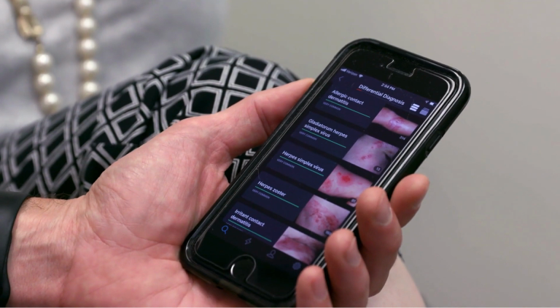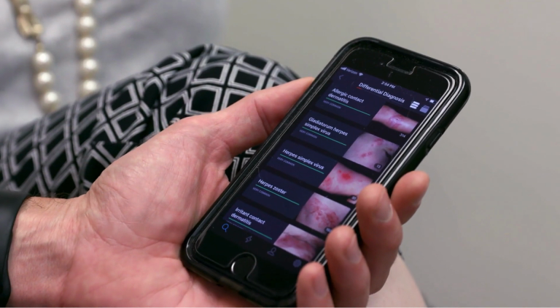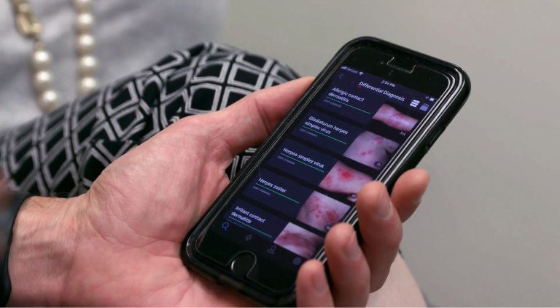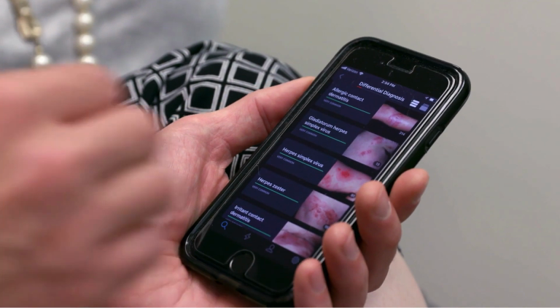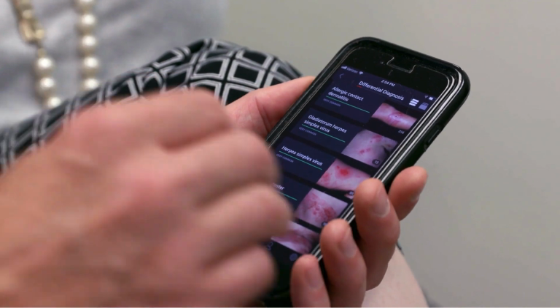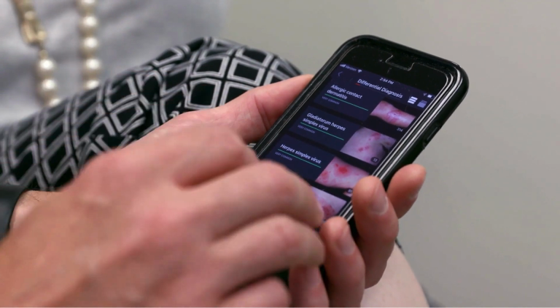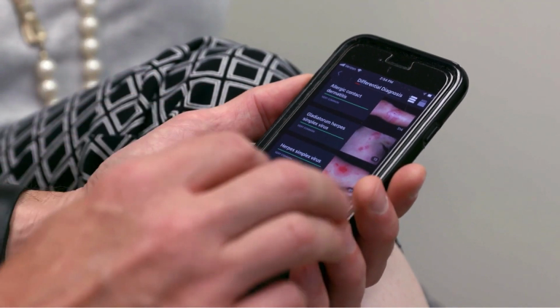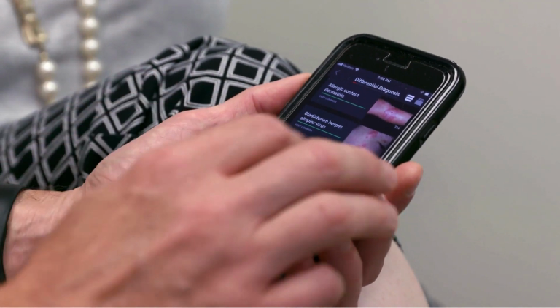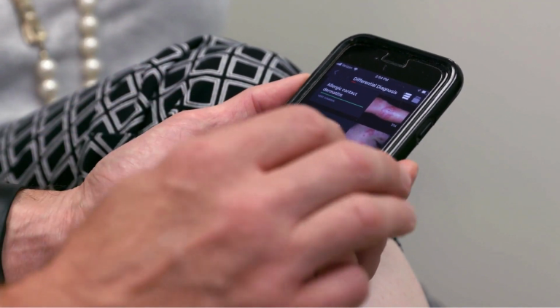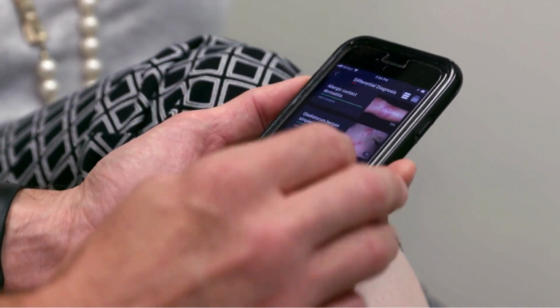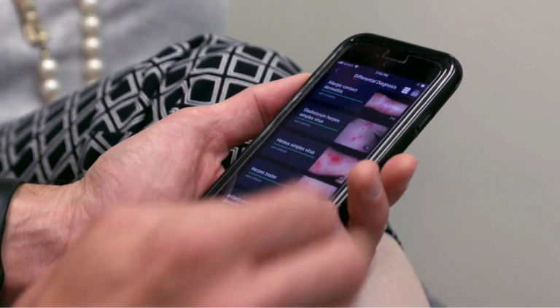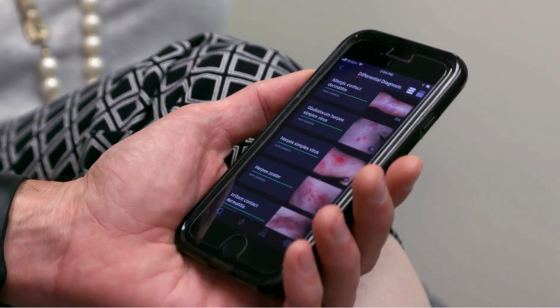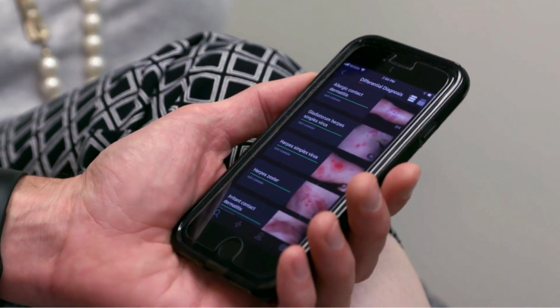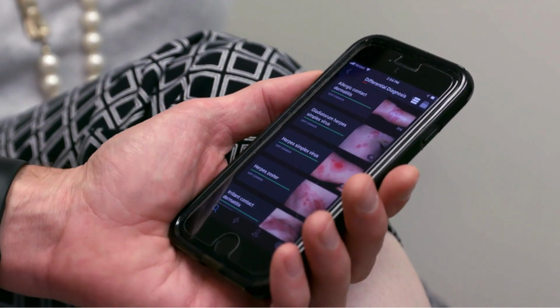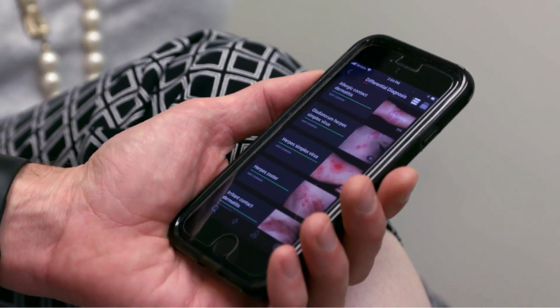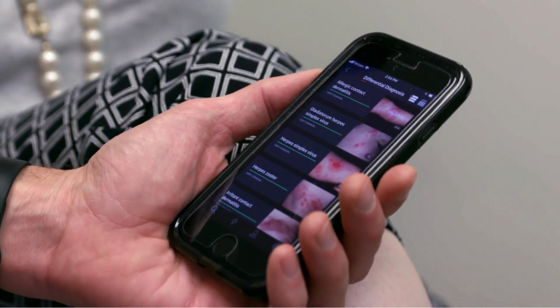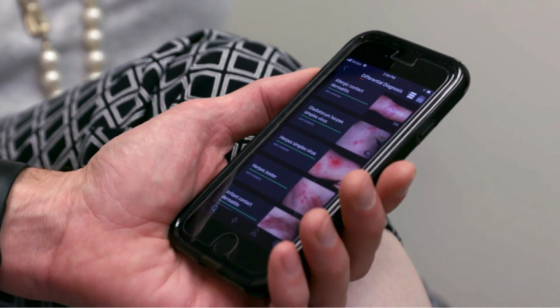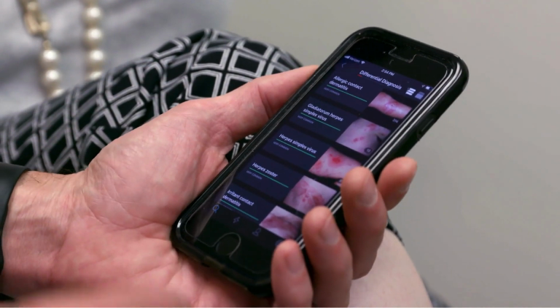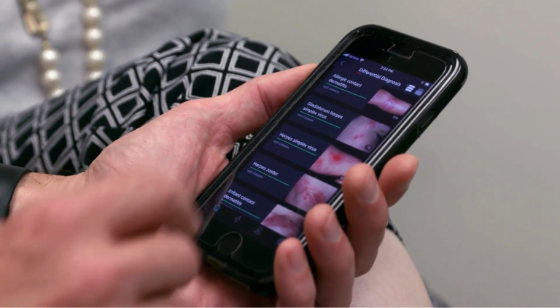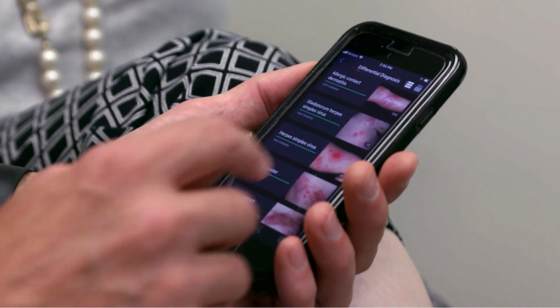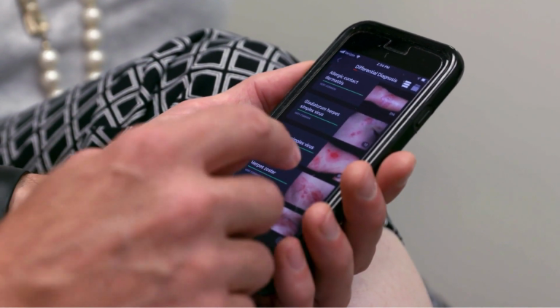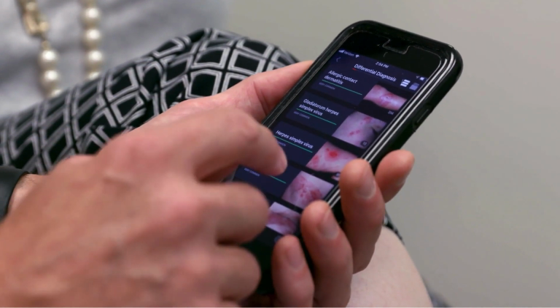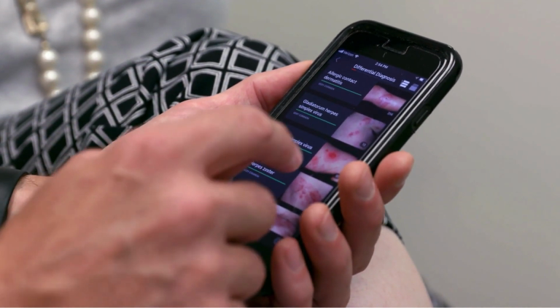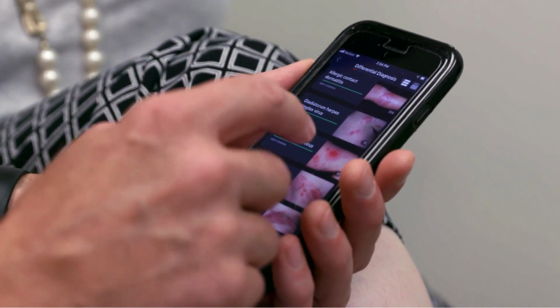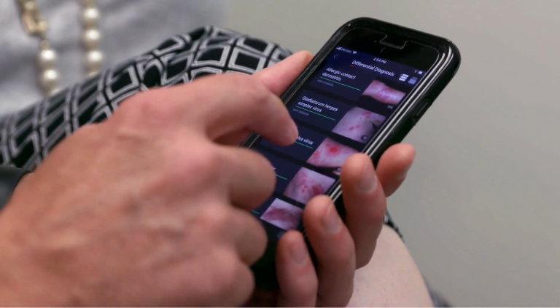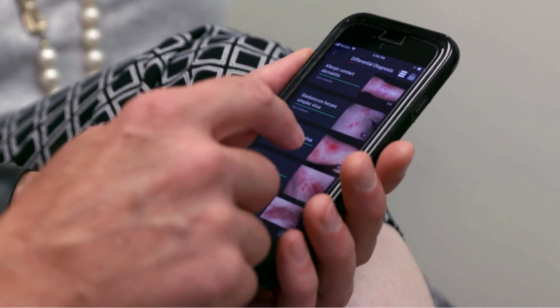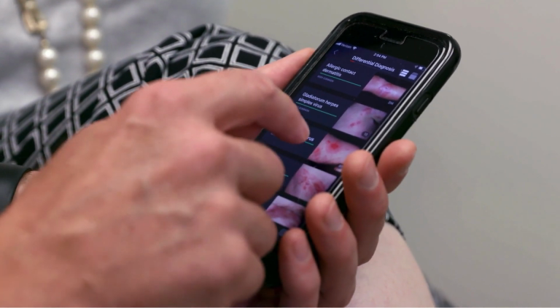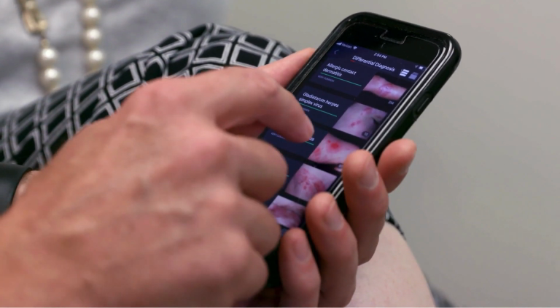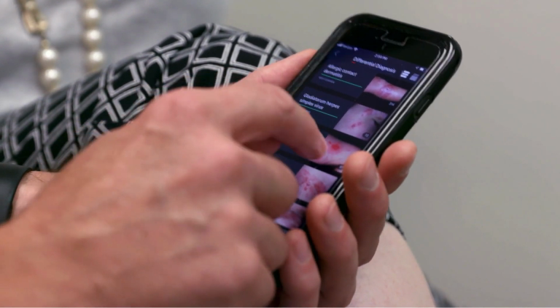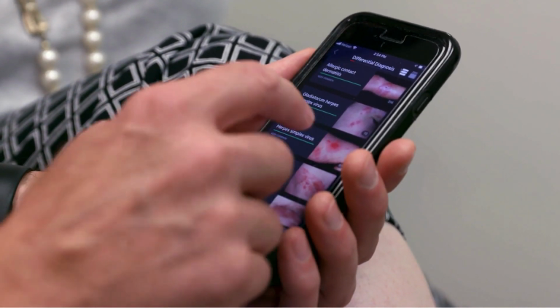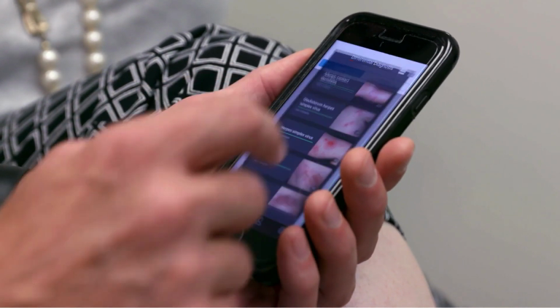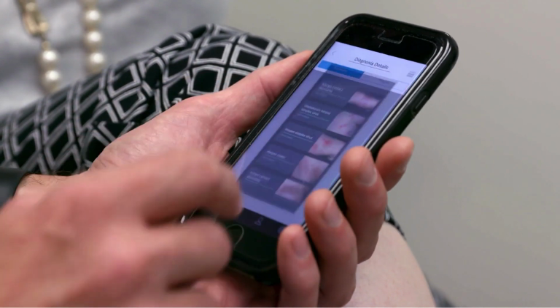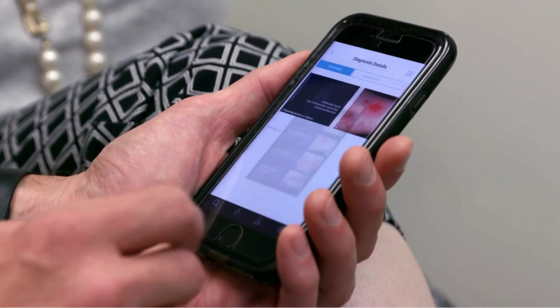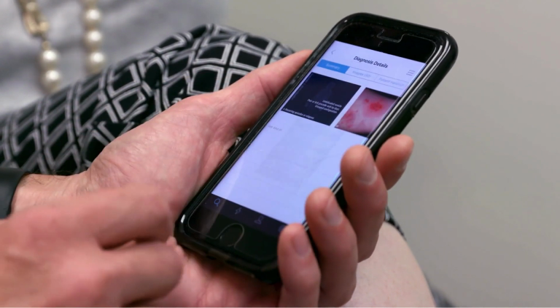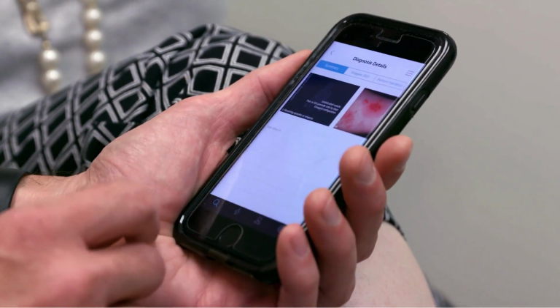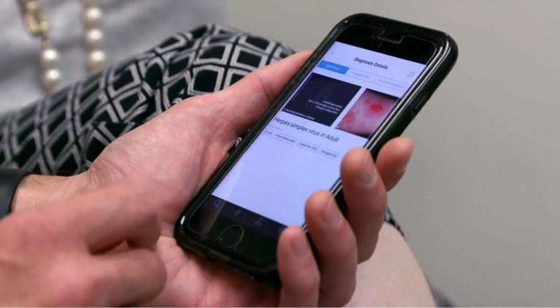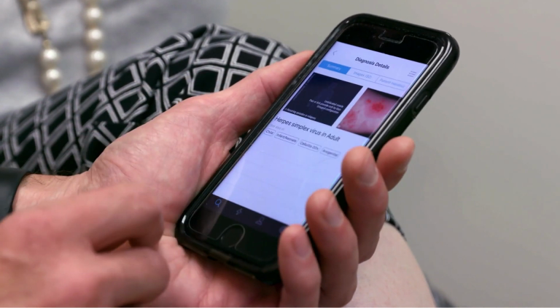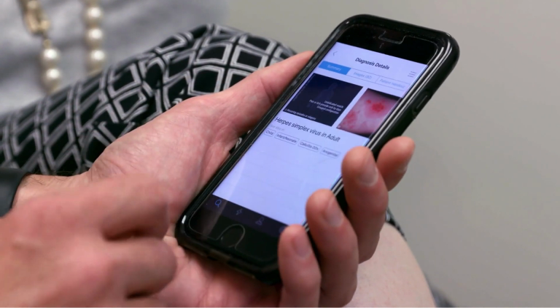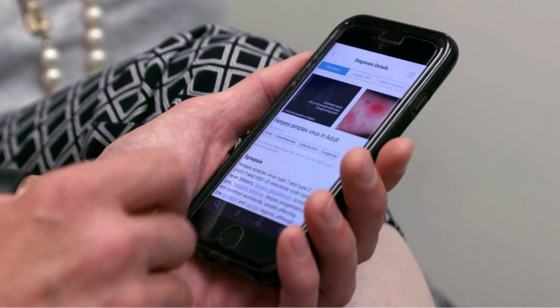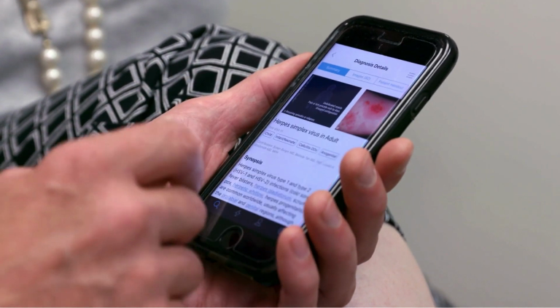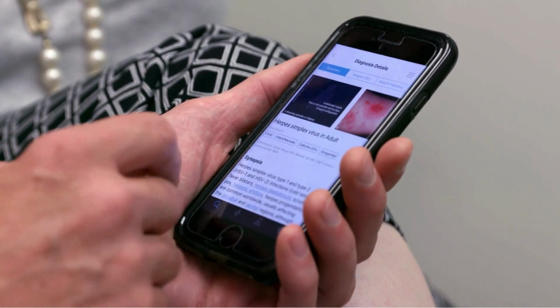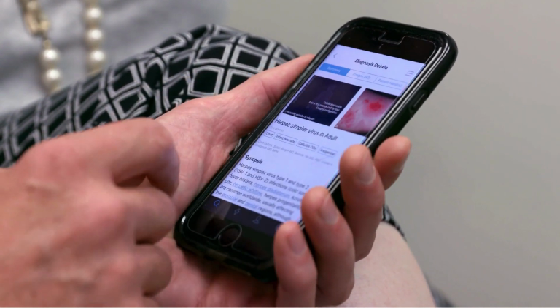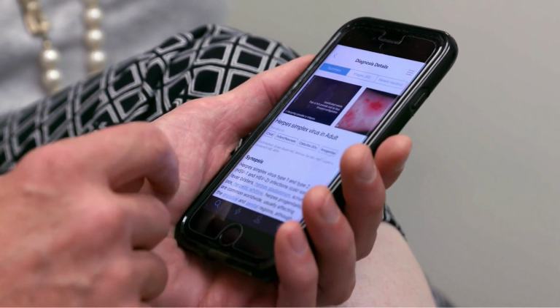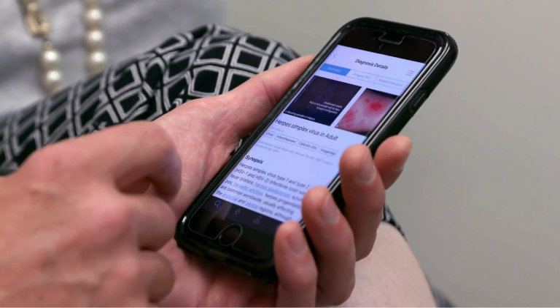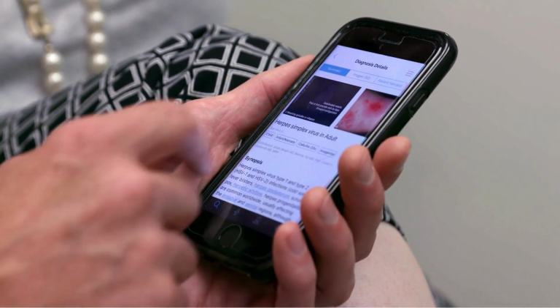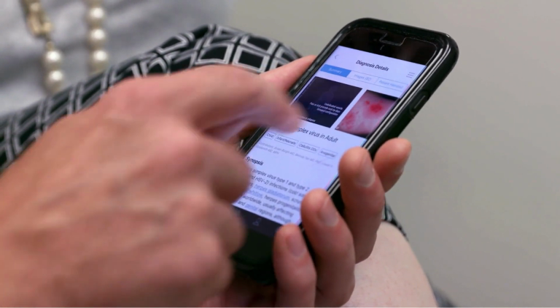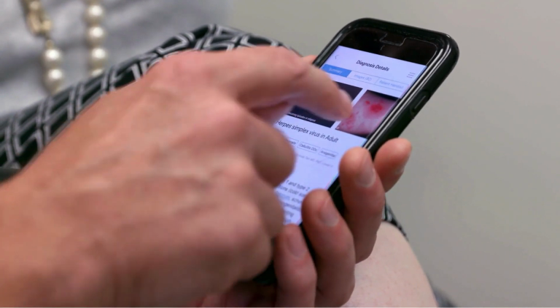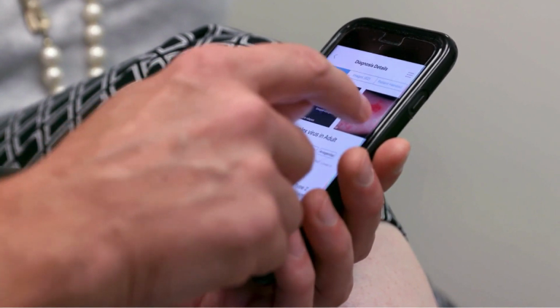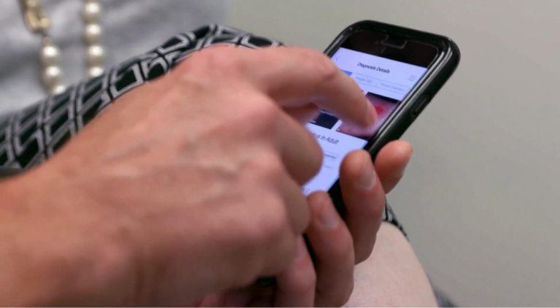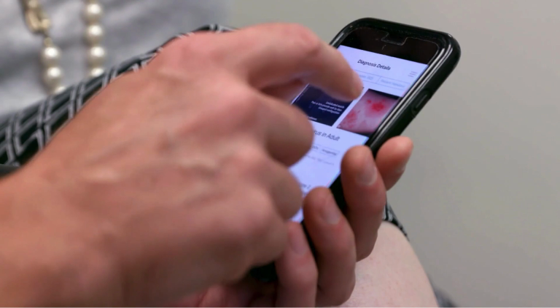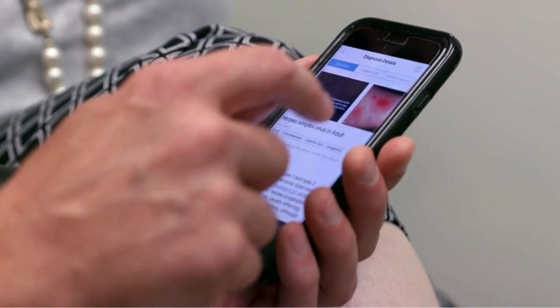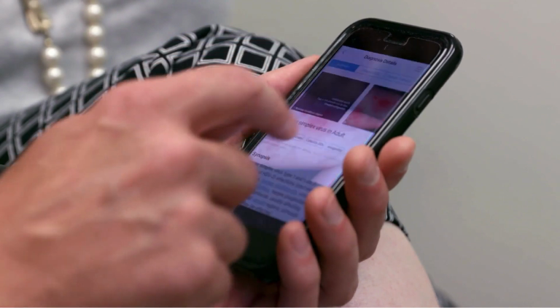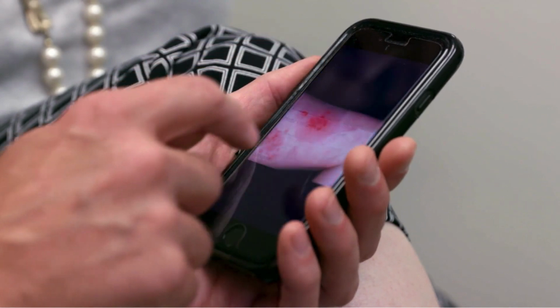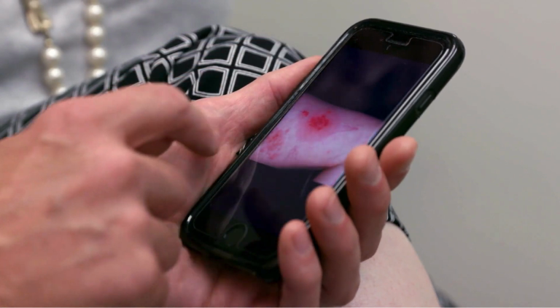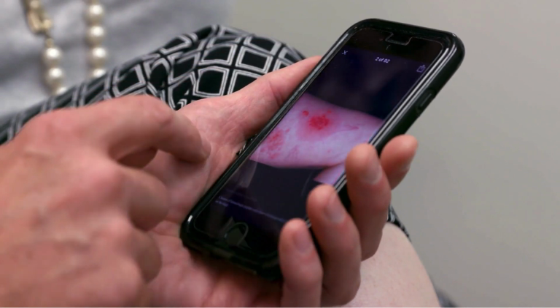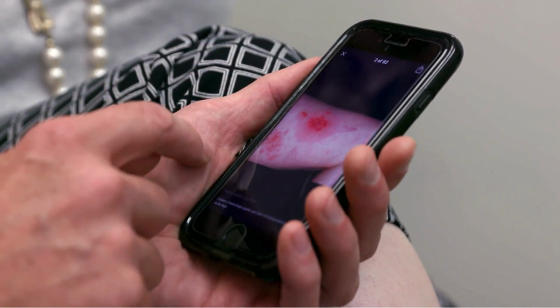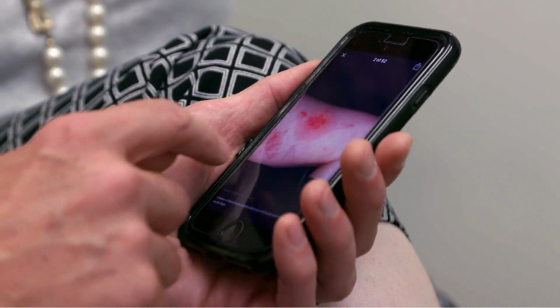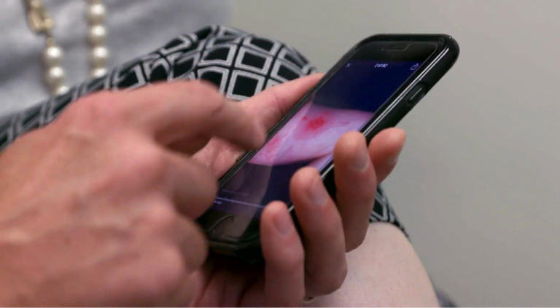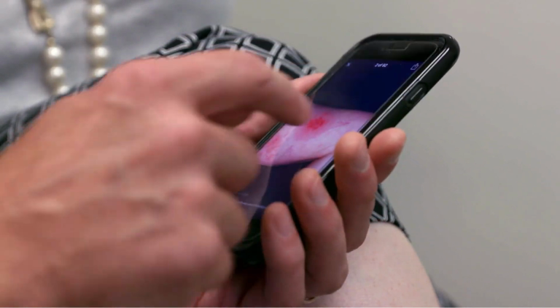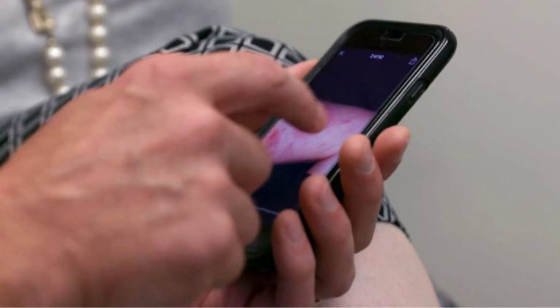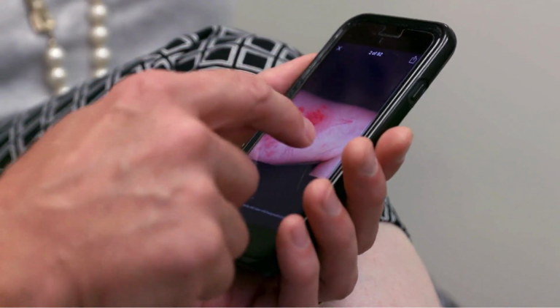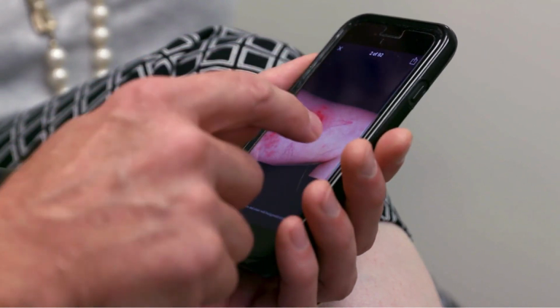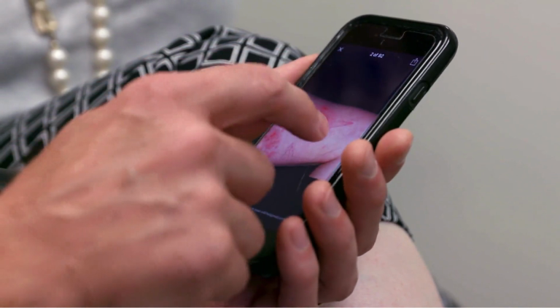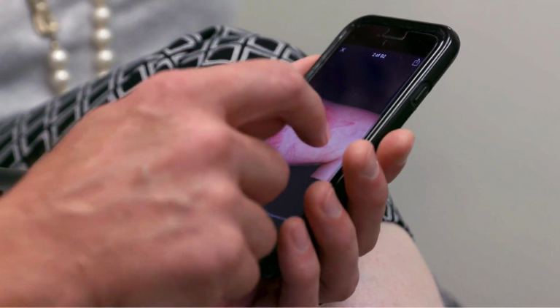With 15 to 20 percent of diagnoses said to be wrong, VisualDx helps to reduce human error.